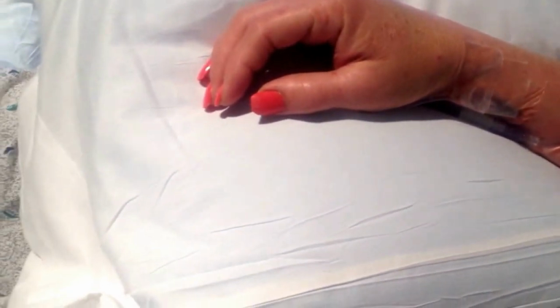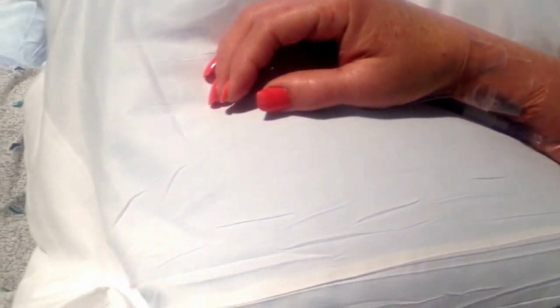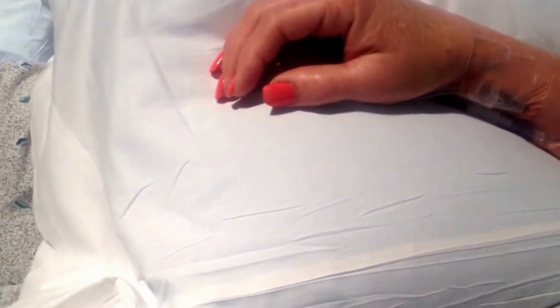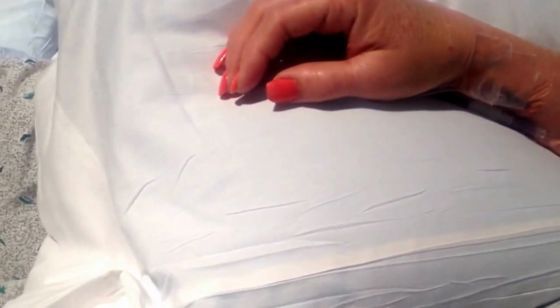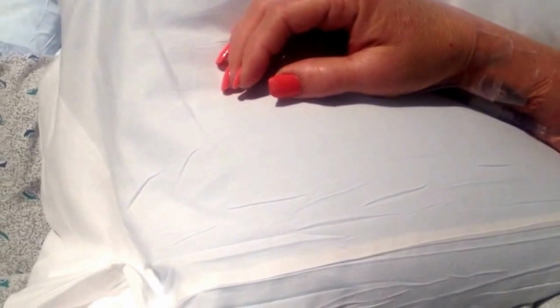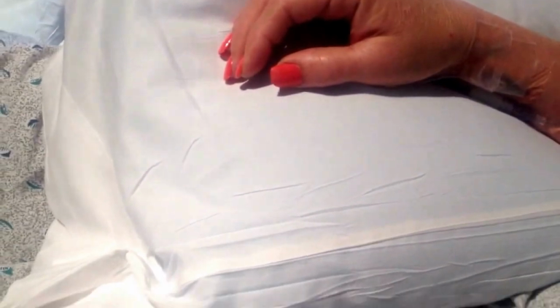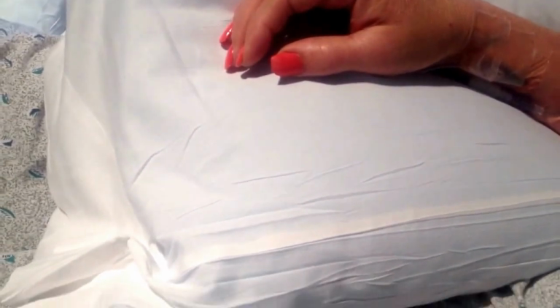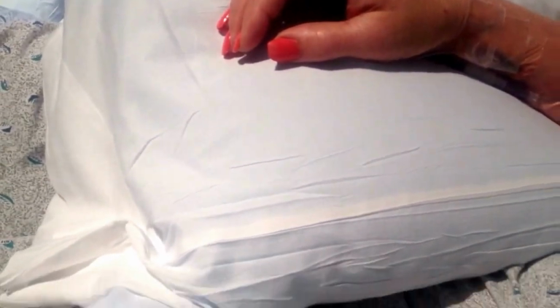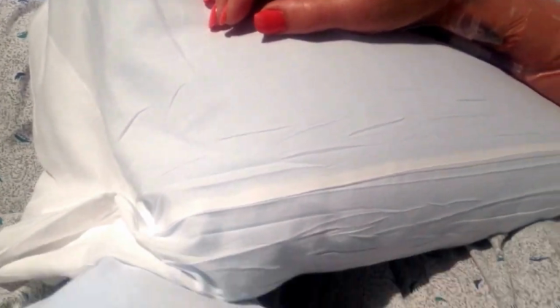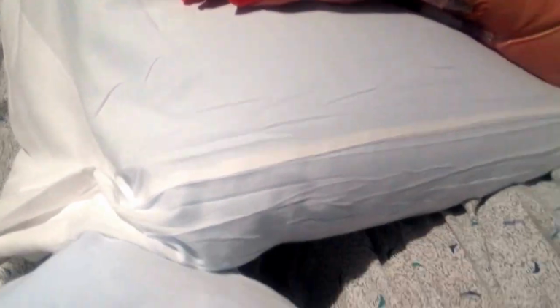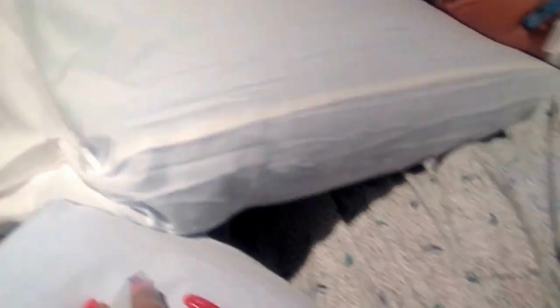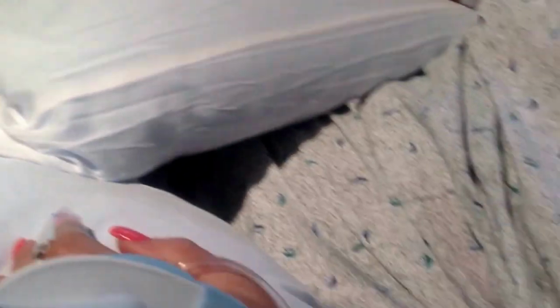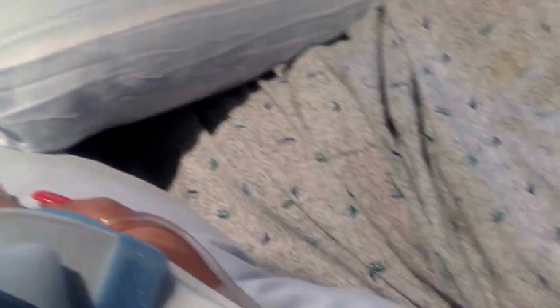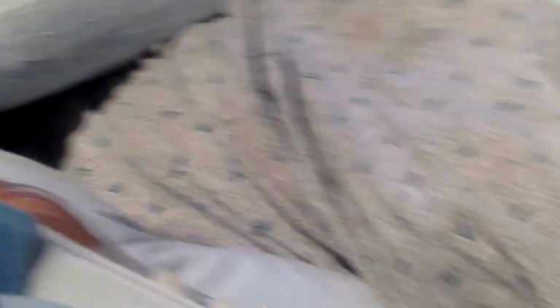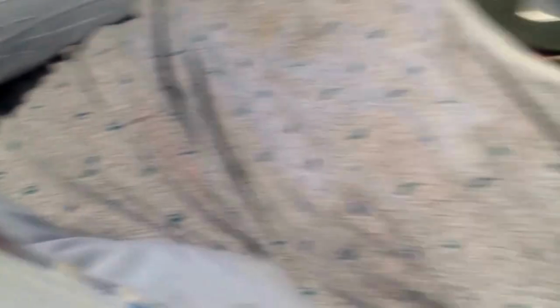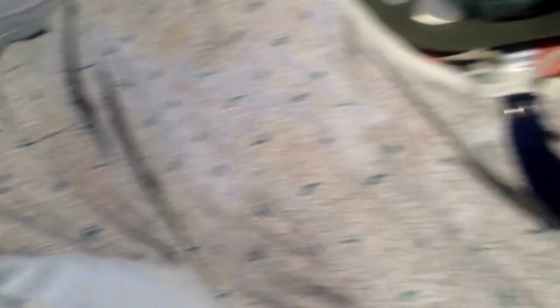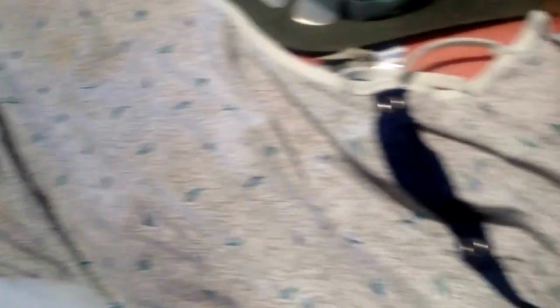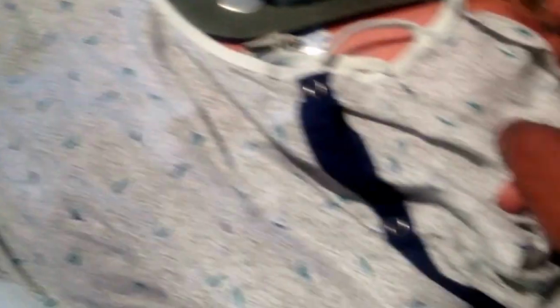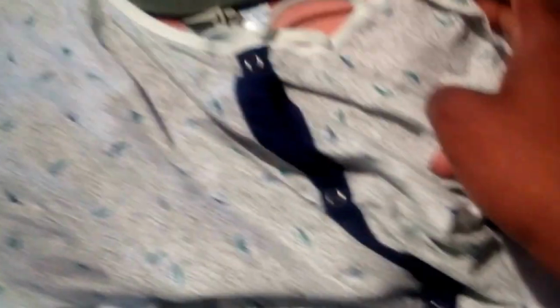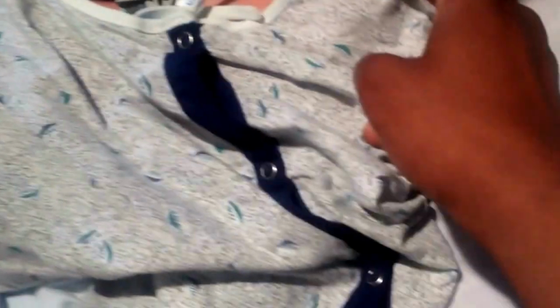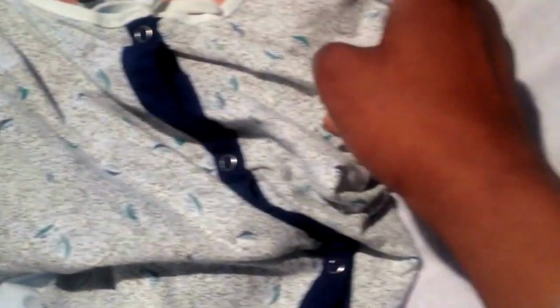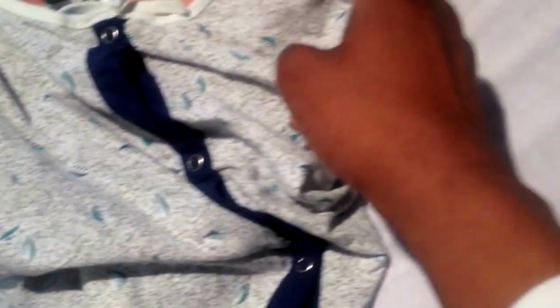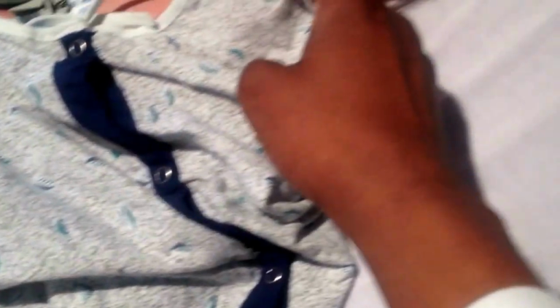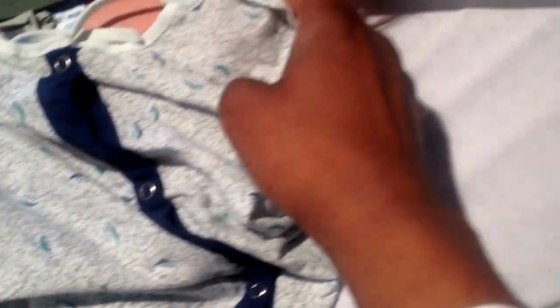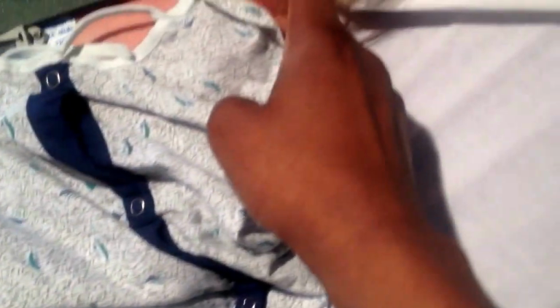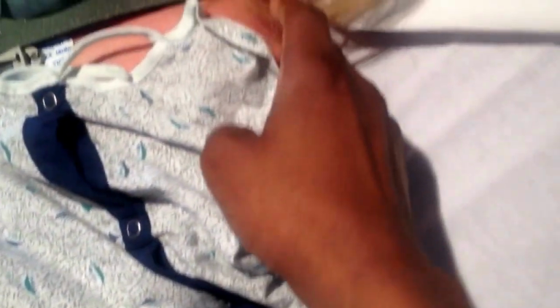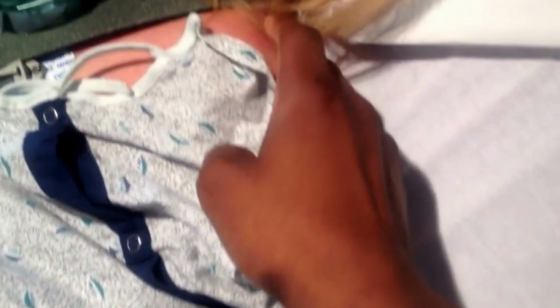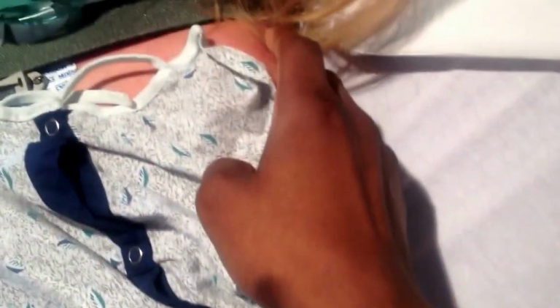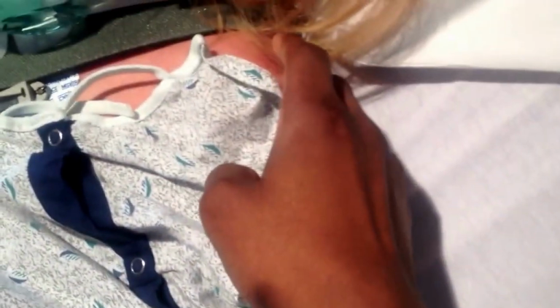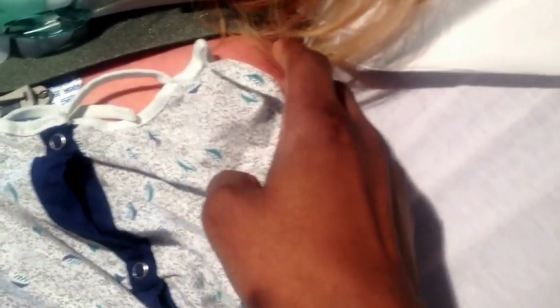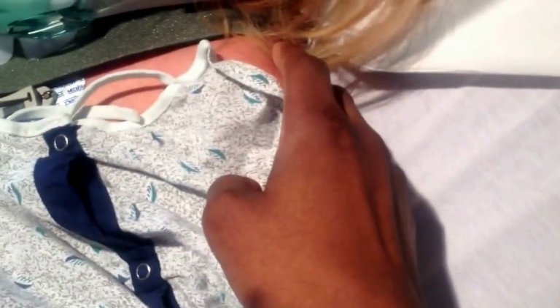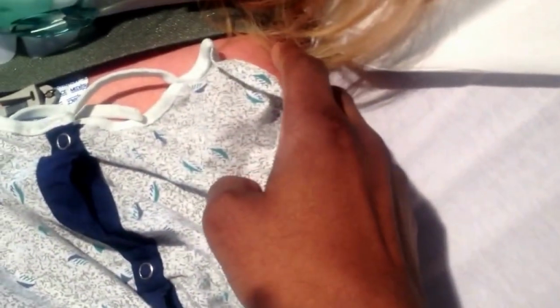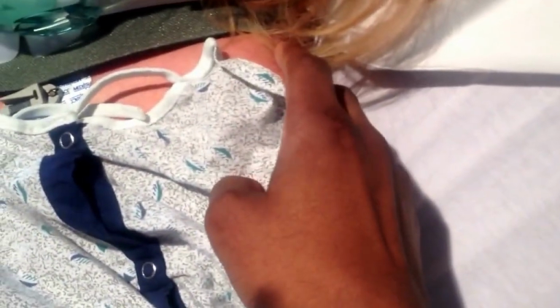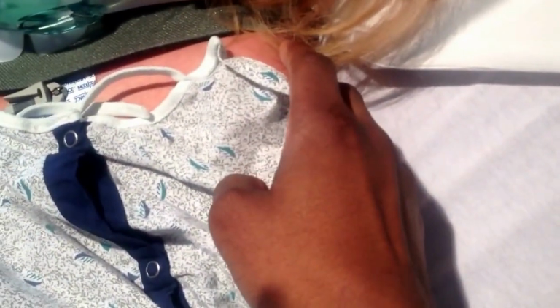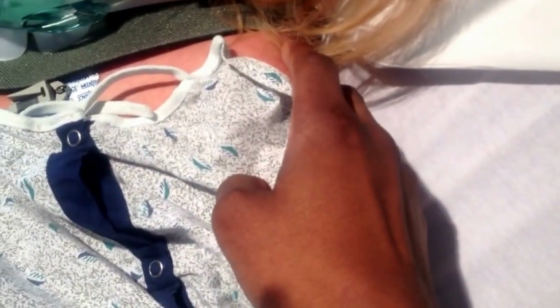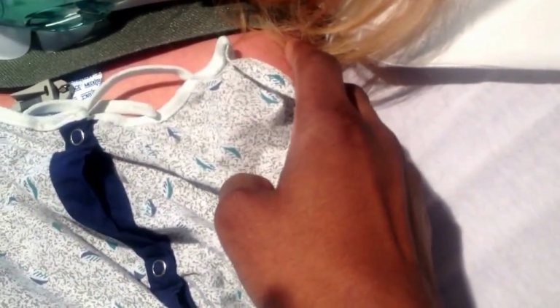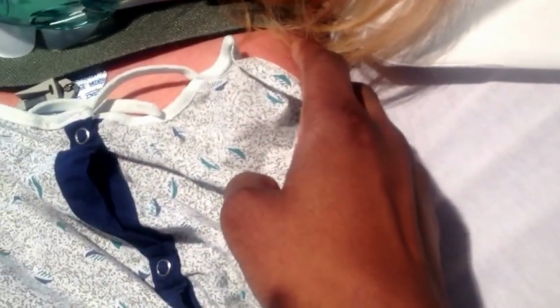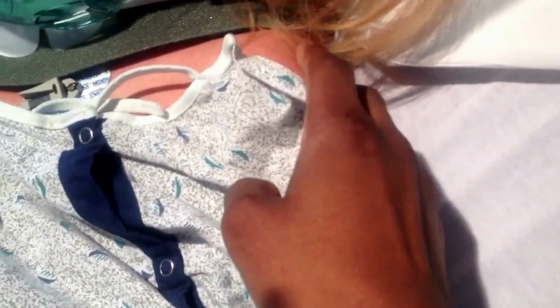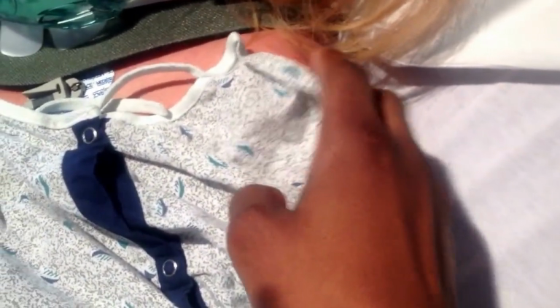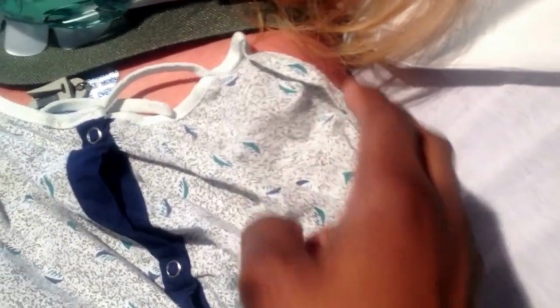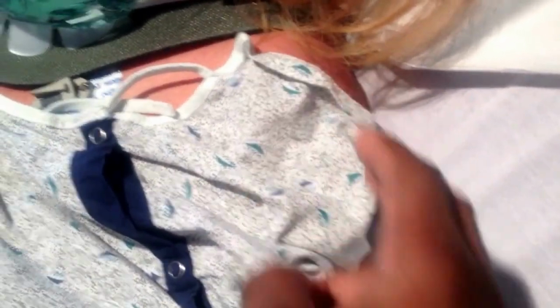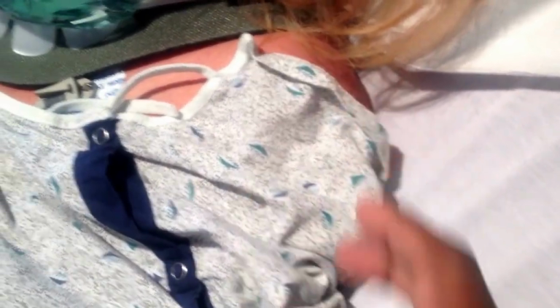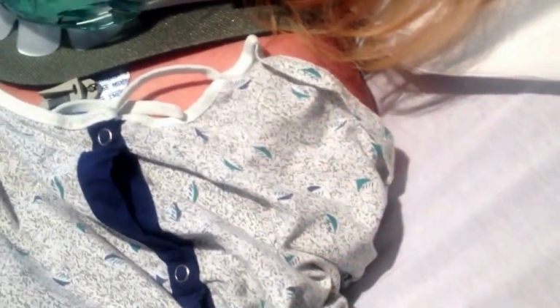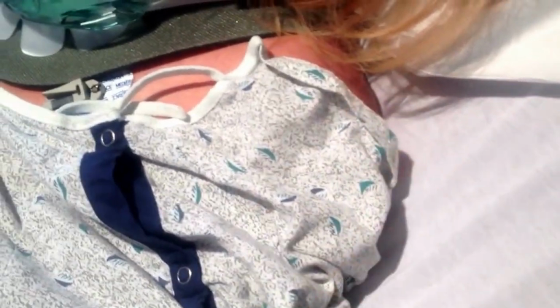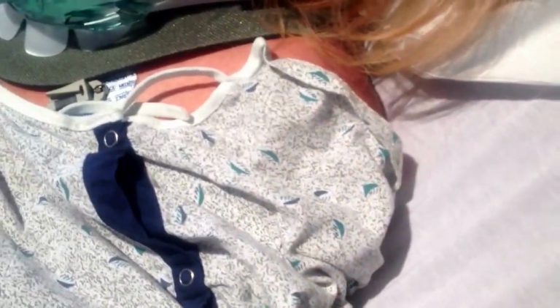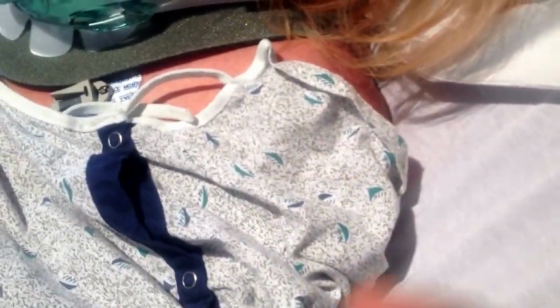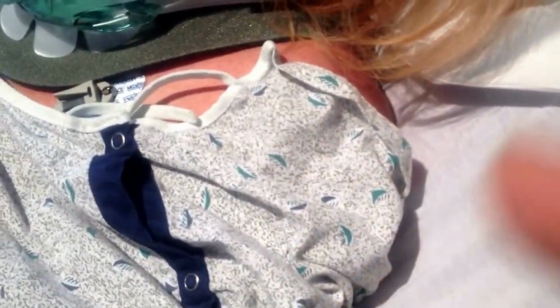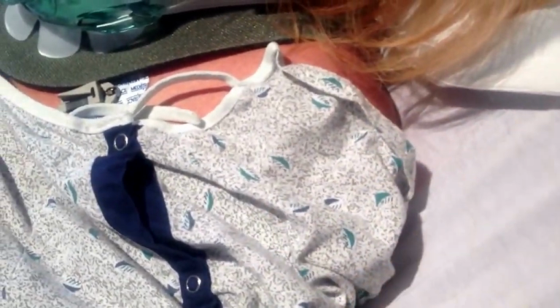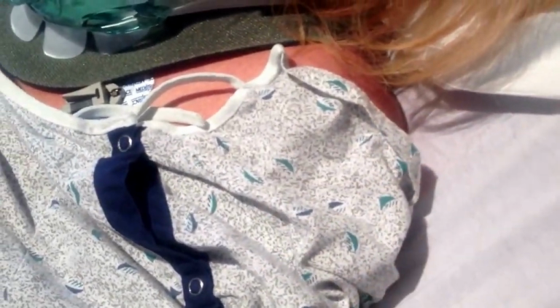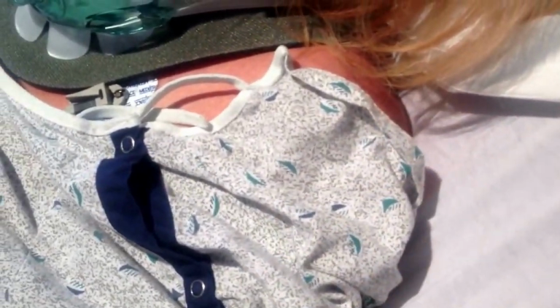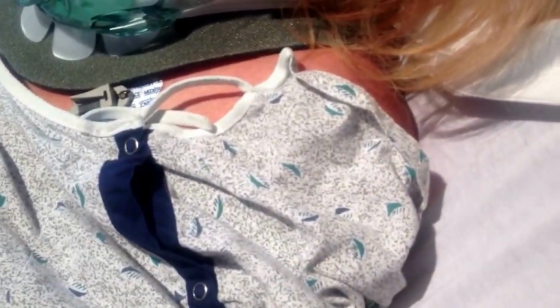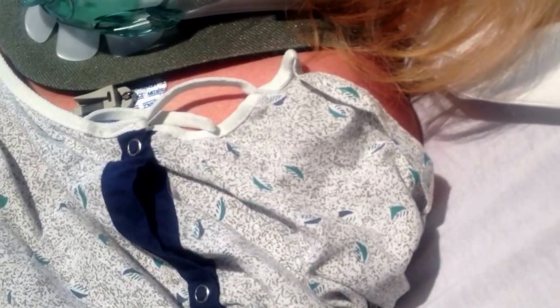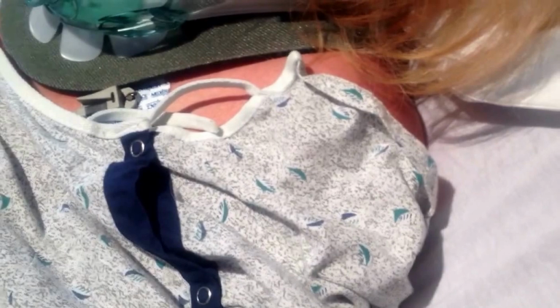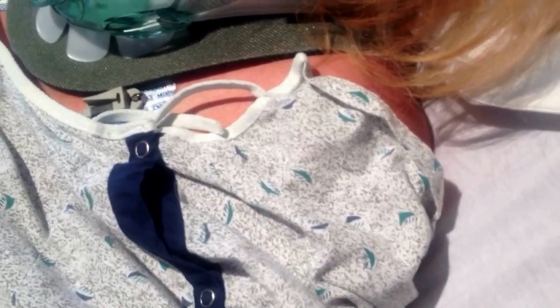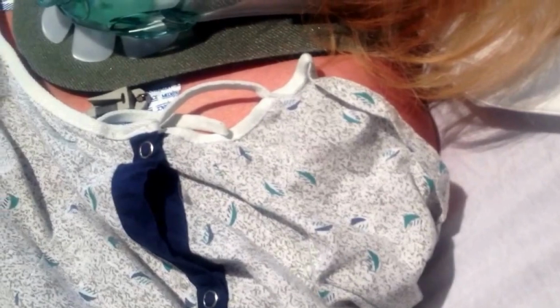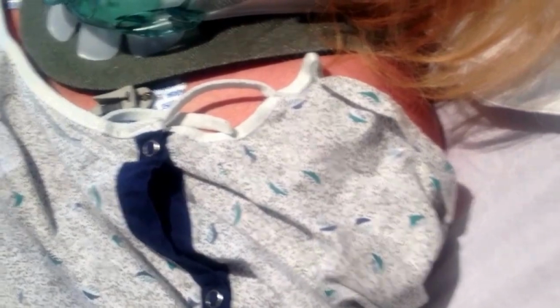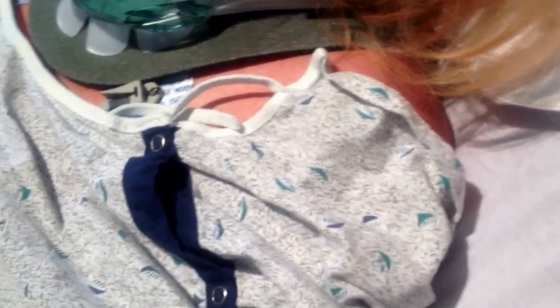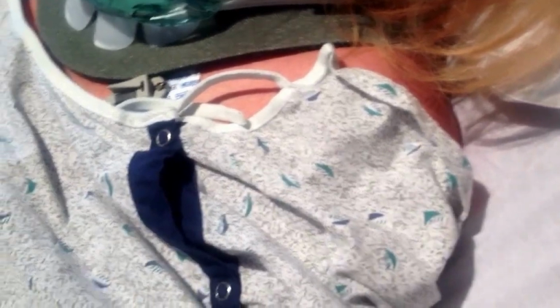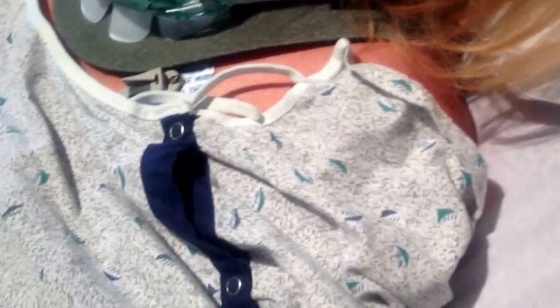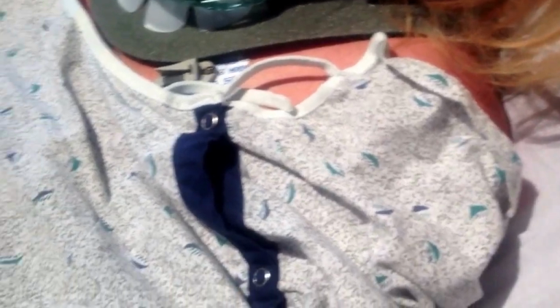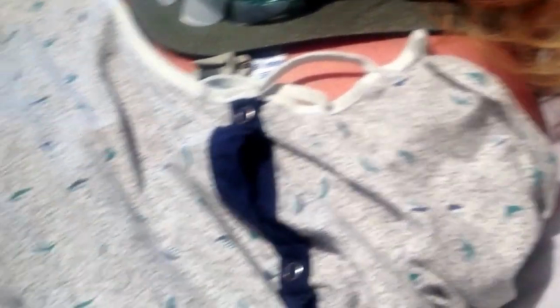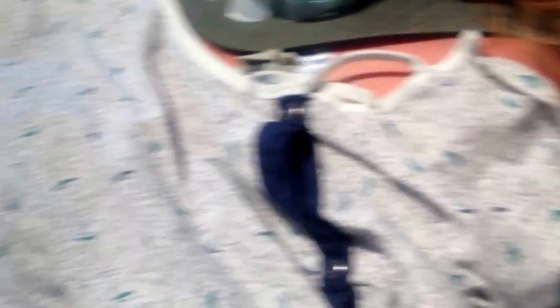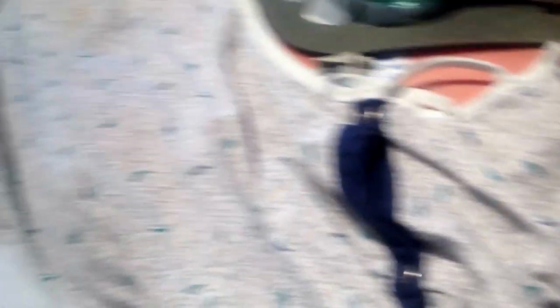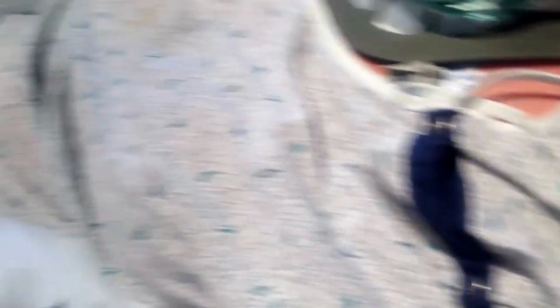If I touch your shoulders here — that hurts a lot. That's called allodynia.